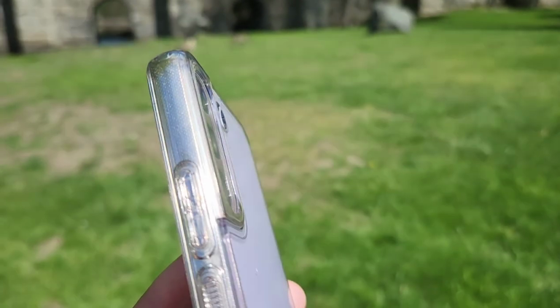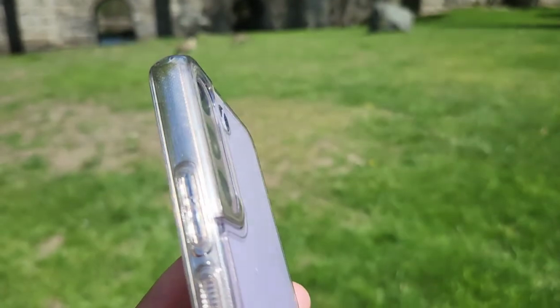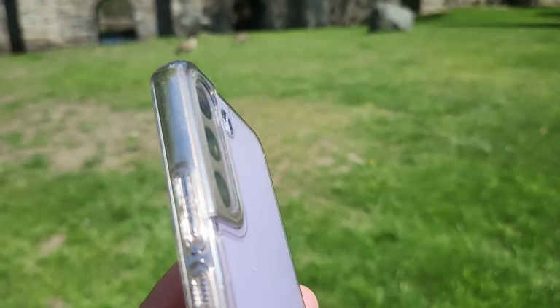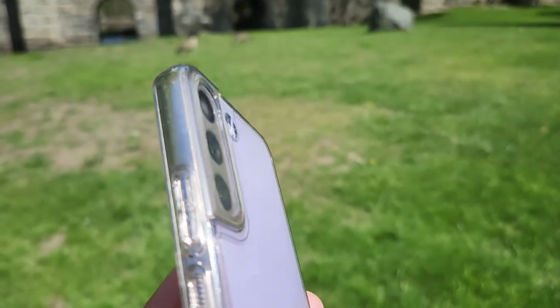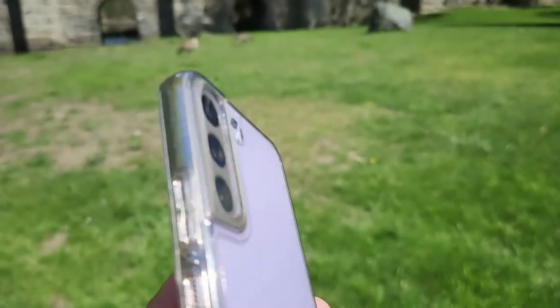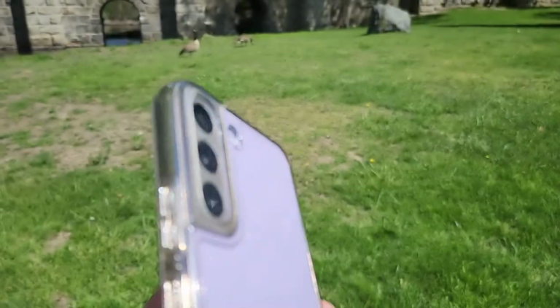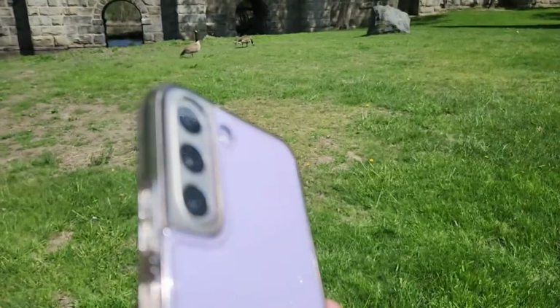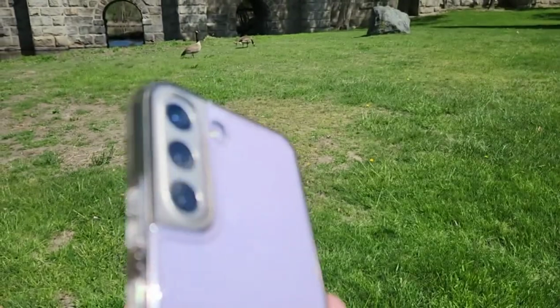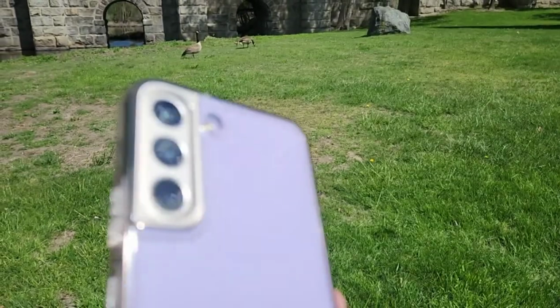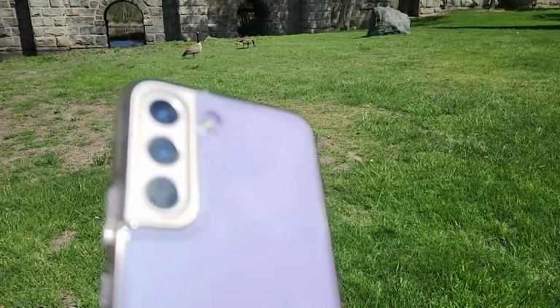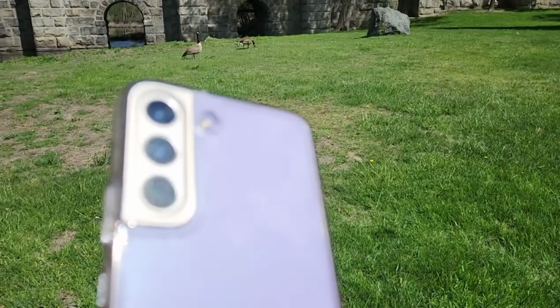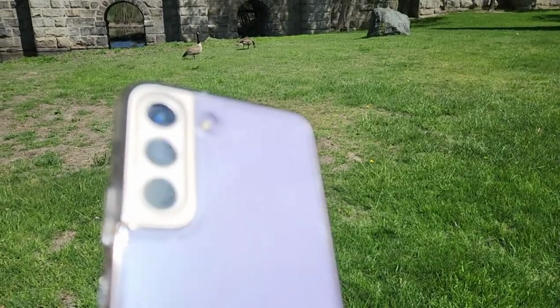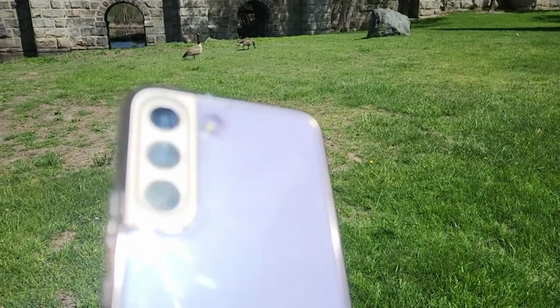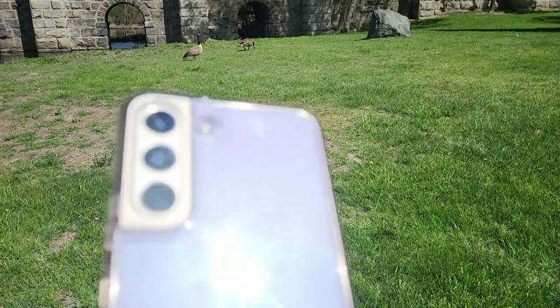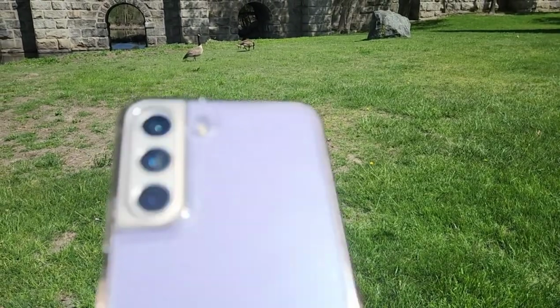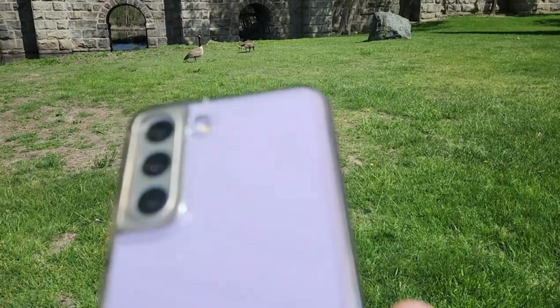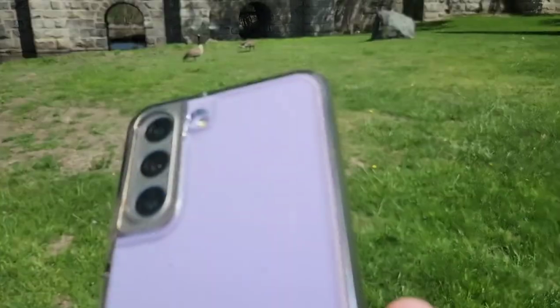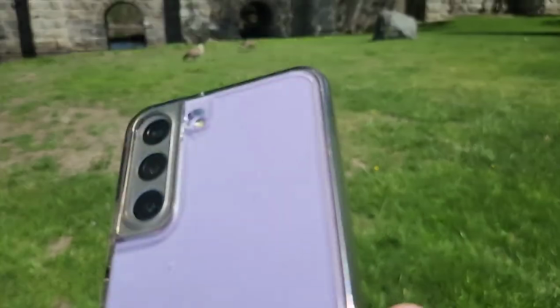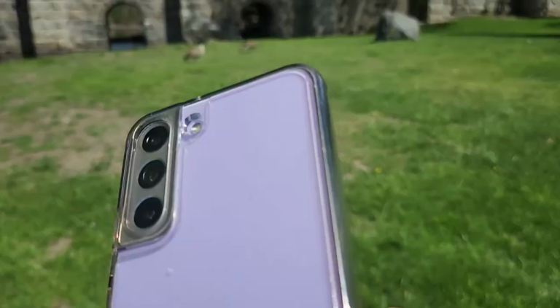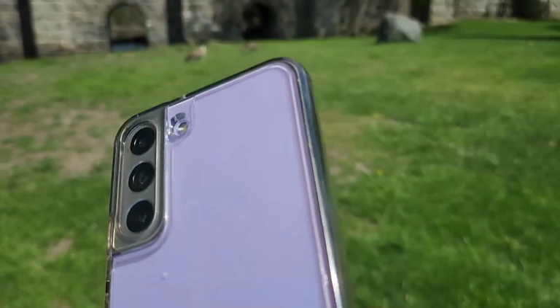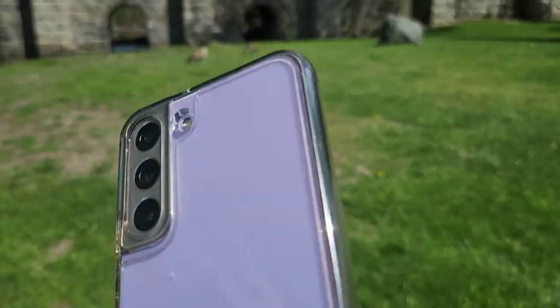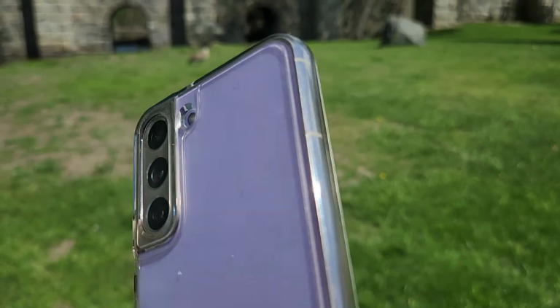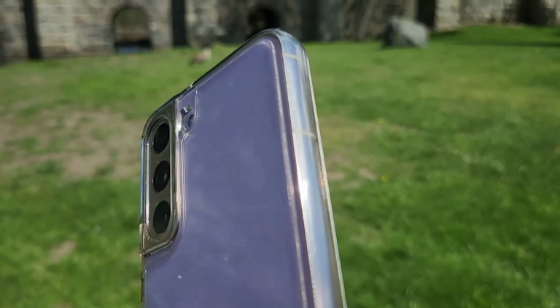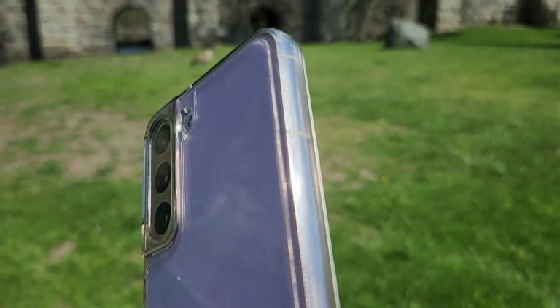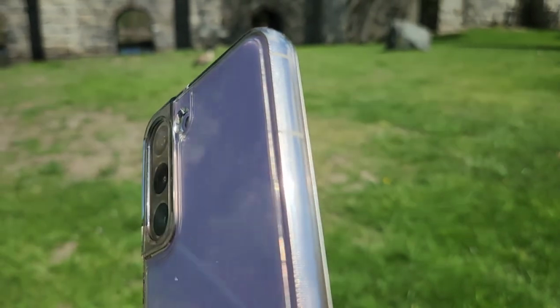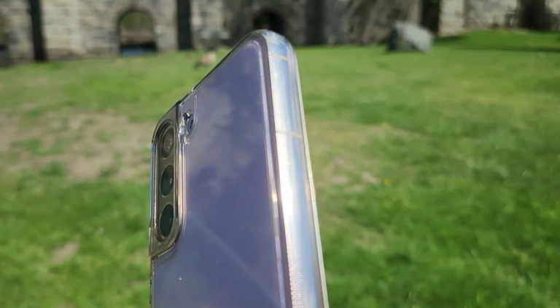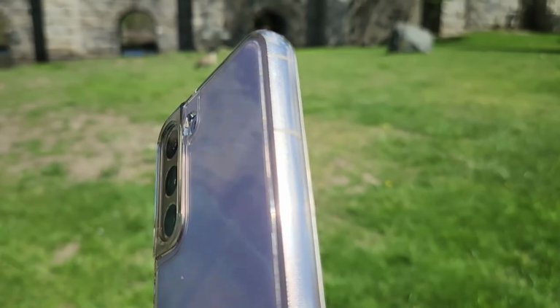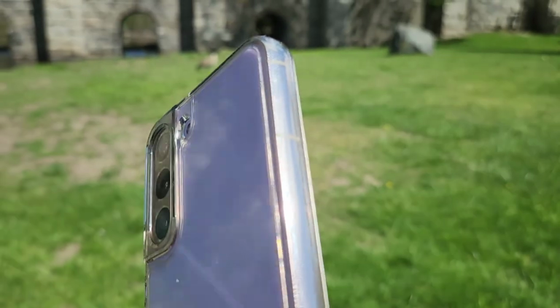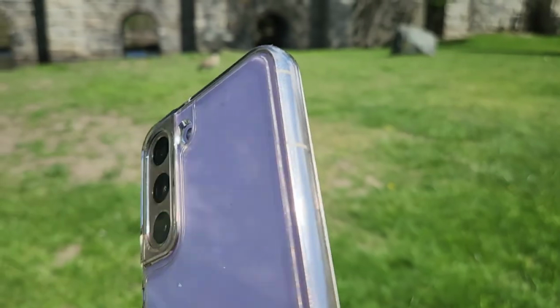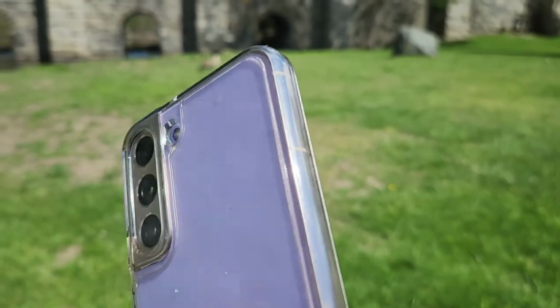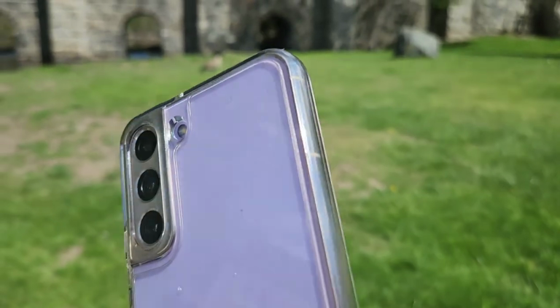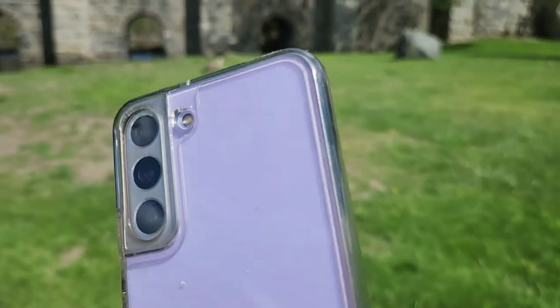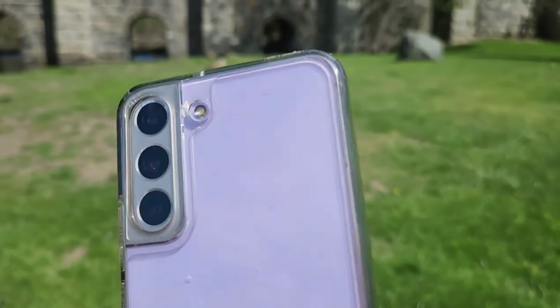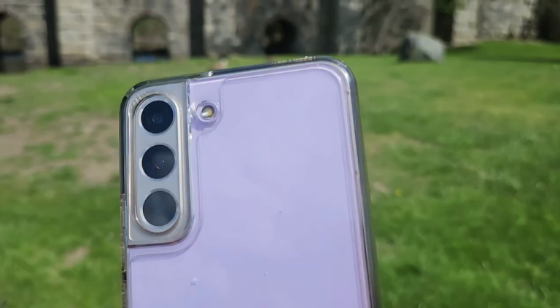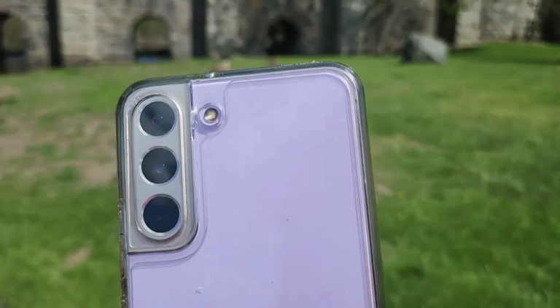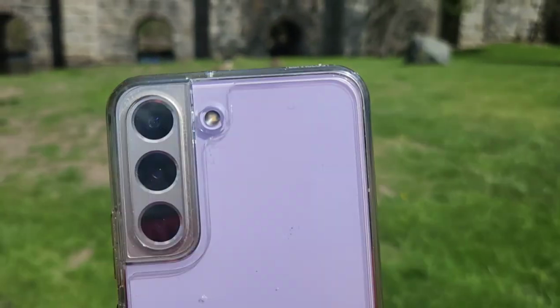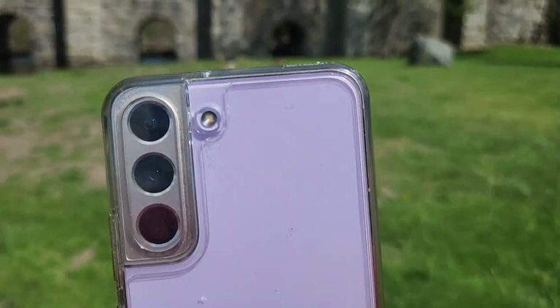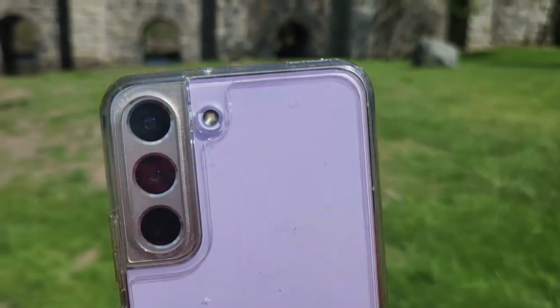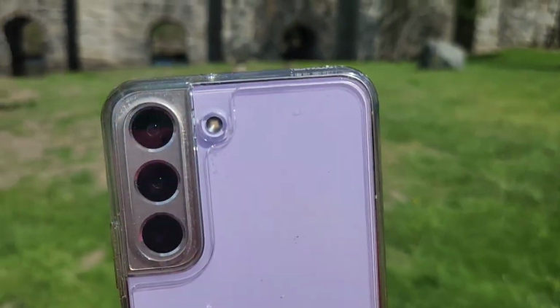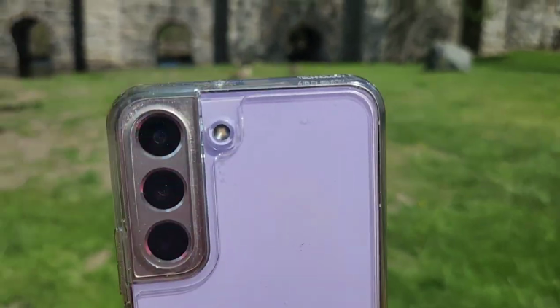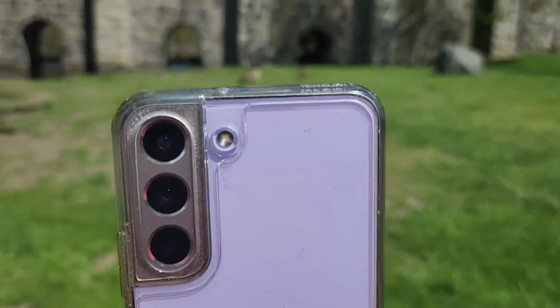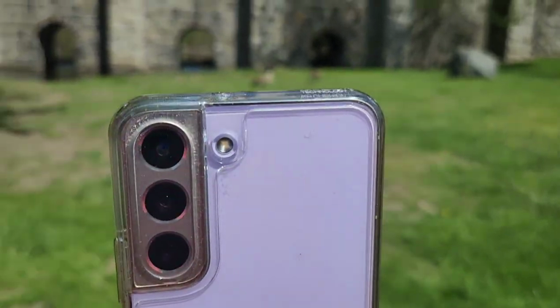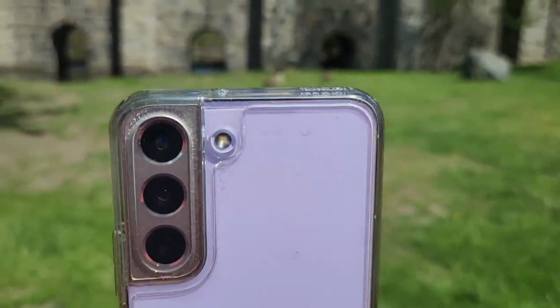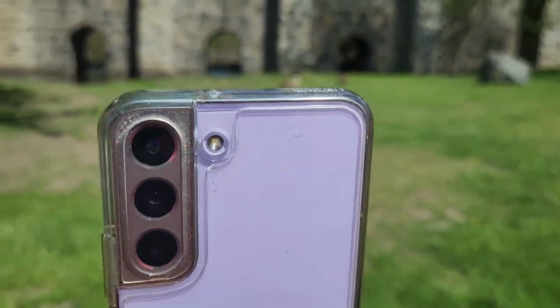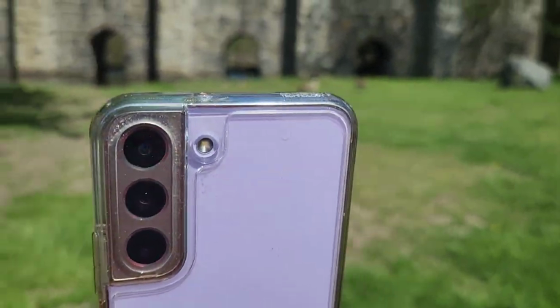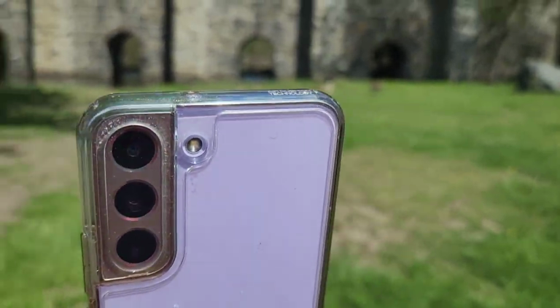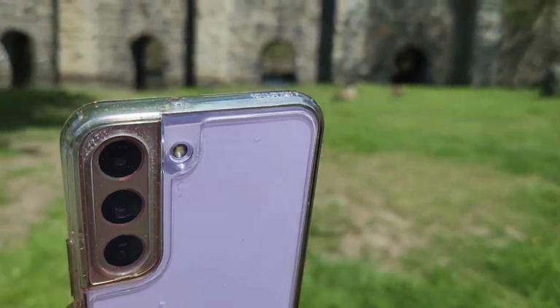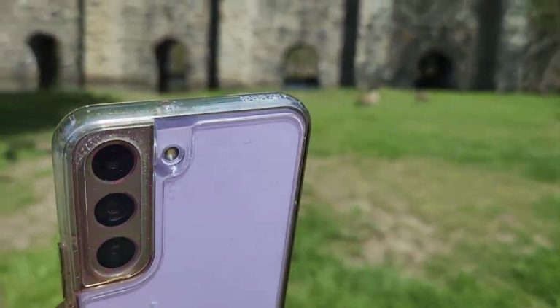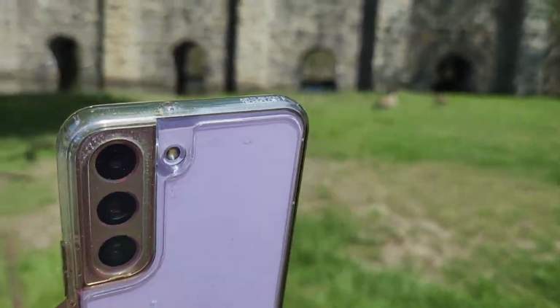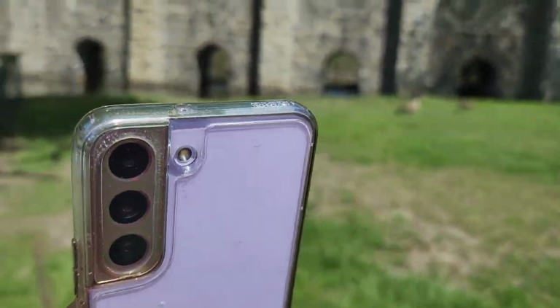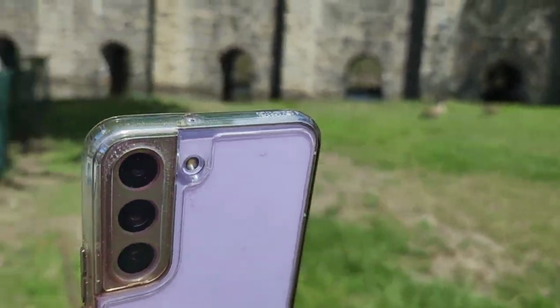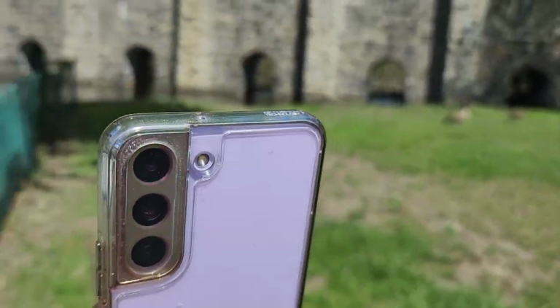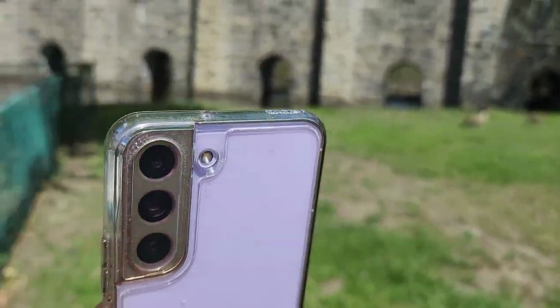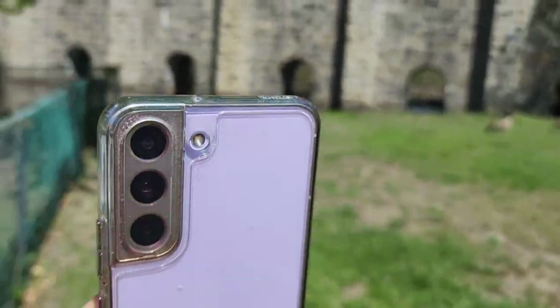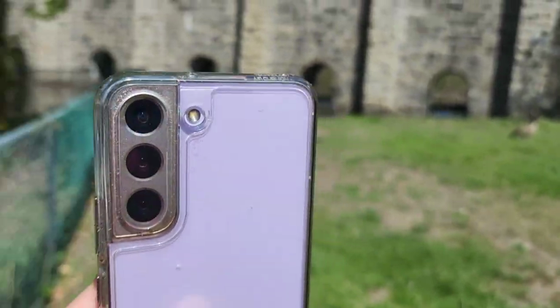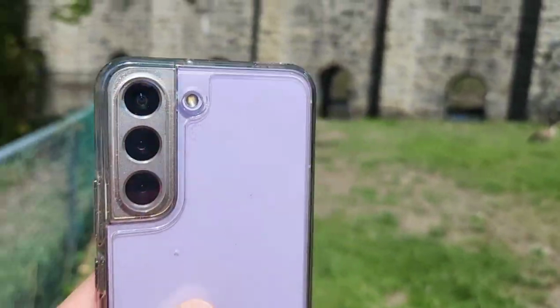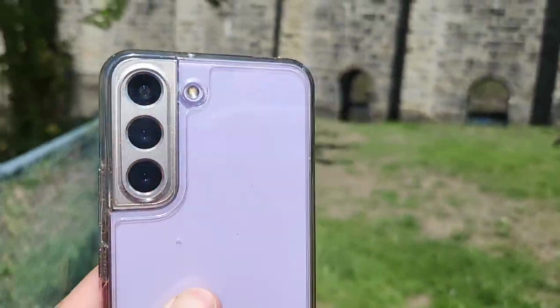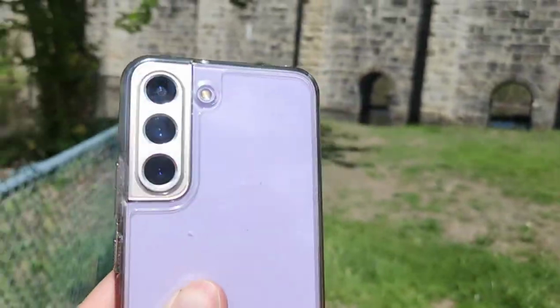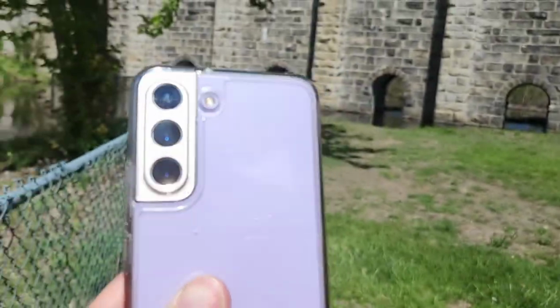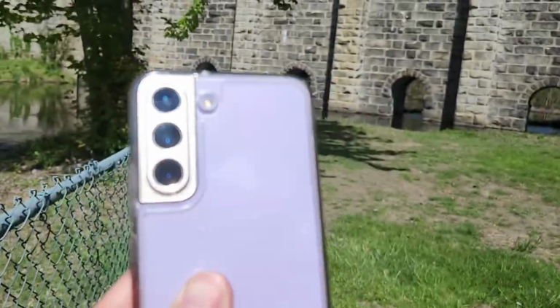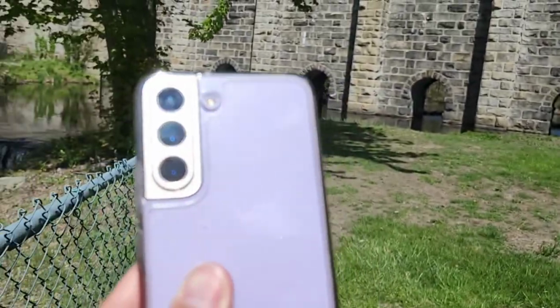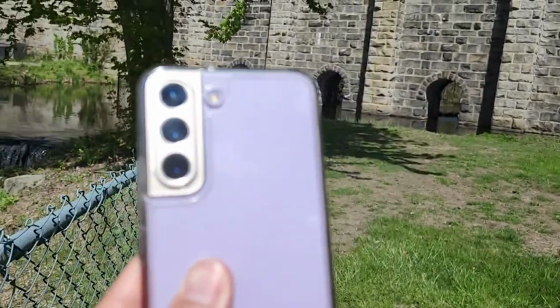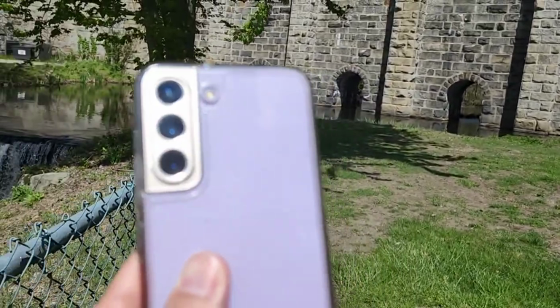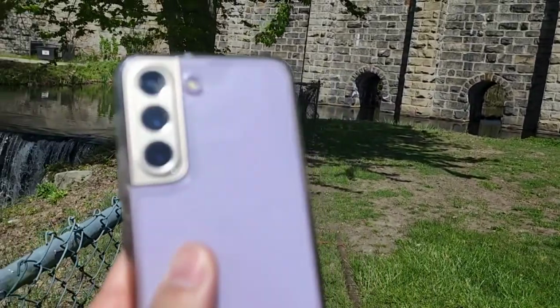The next thing I do like is the color choices on this phone. This is the purple color but I do enjoy the green color as well.